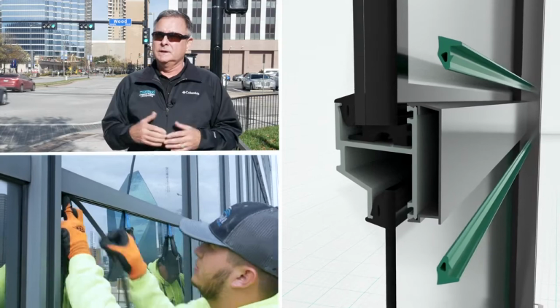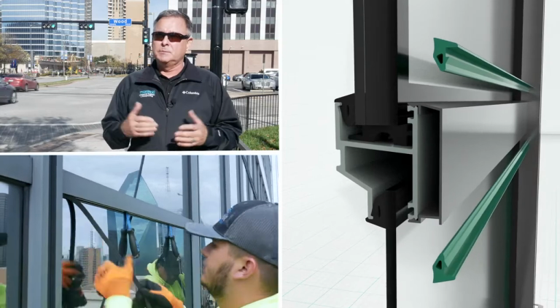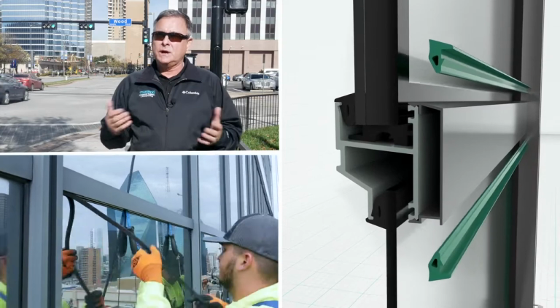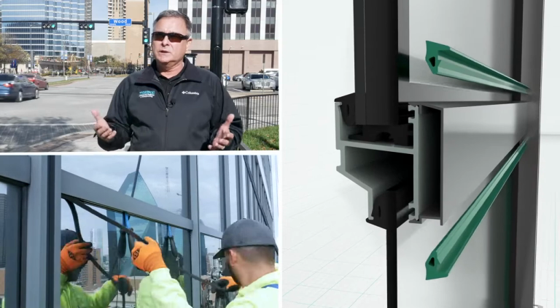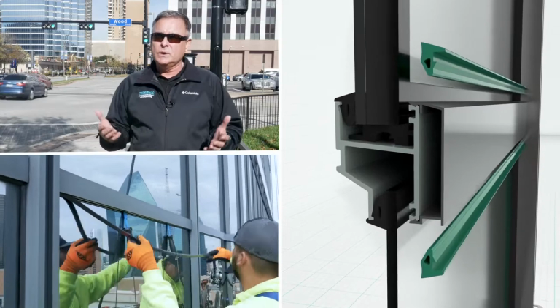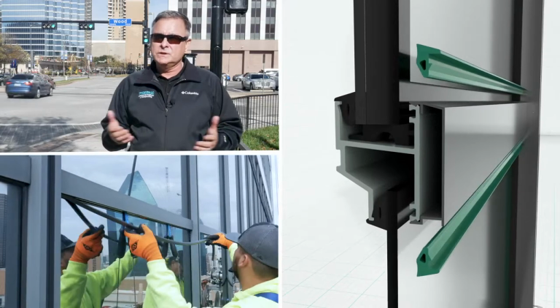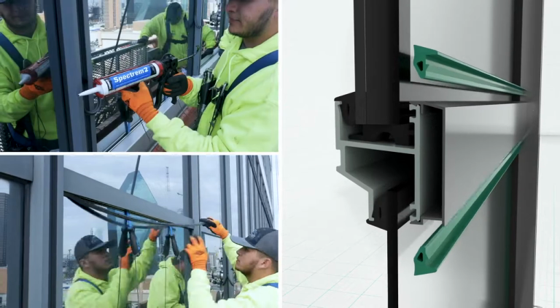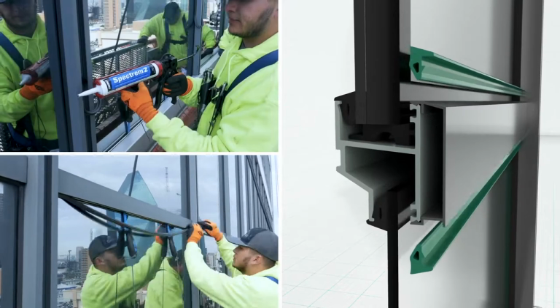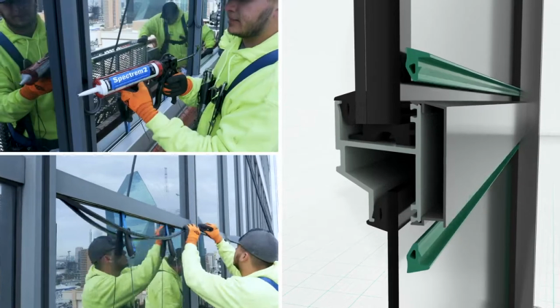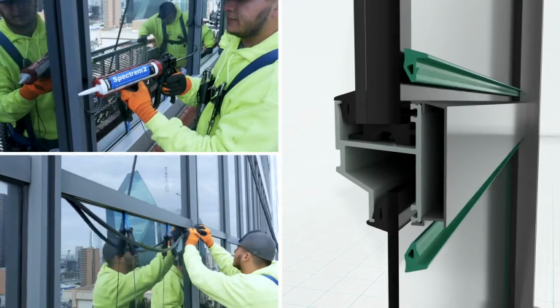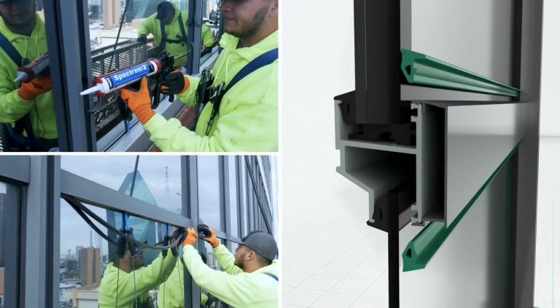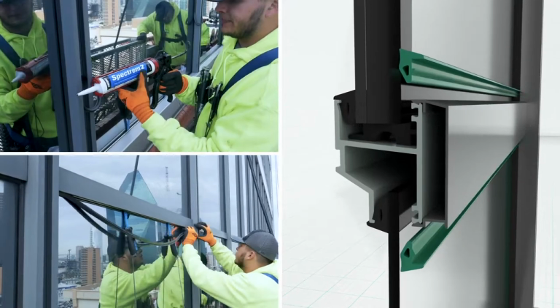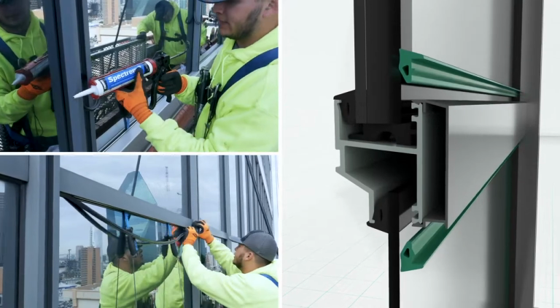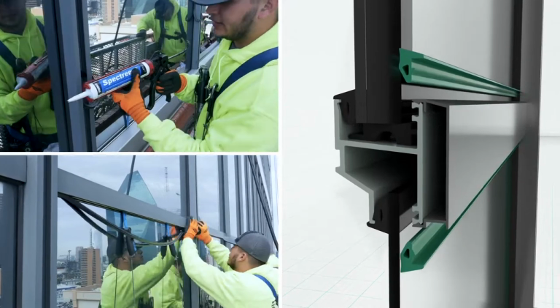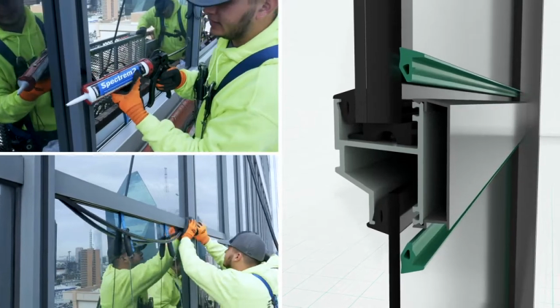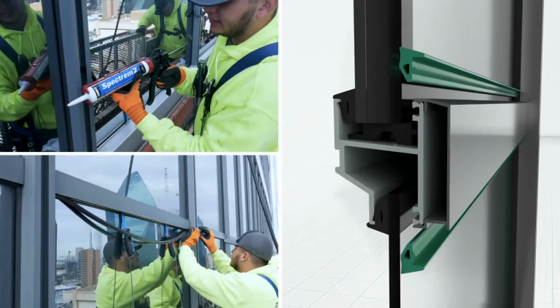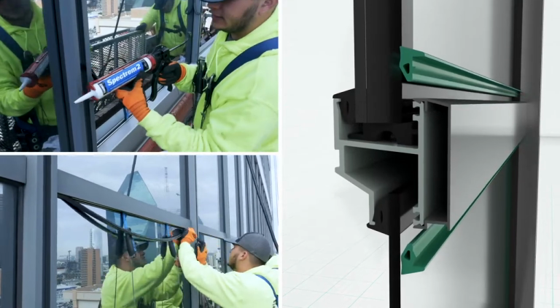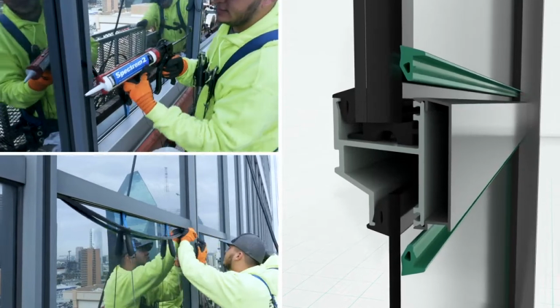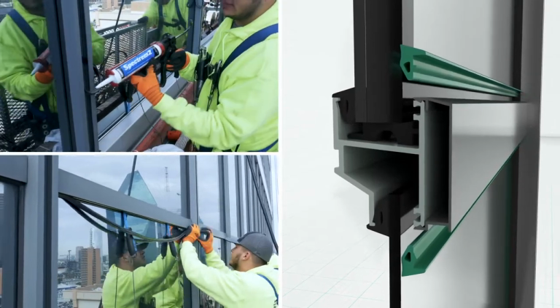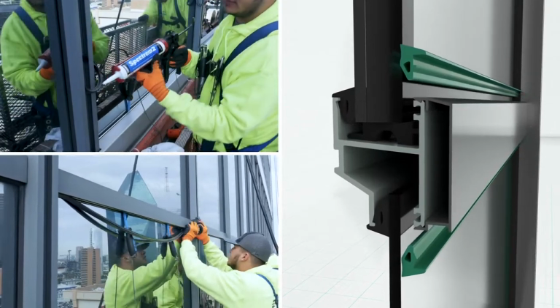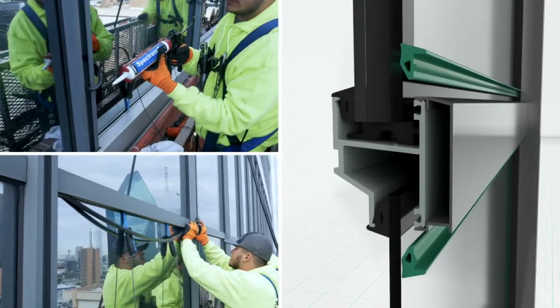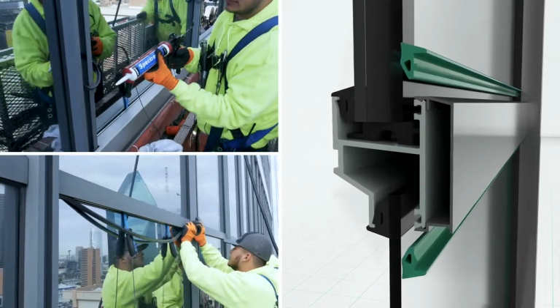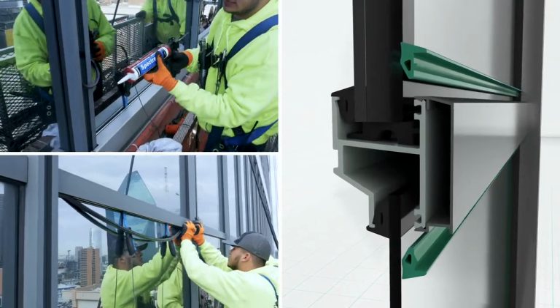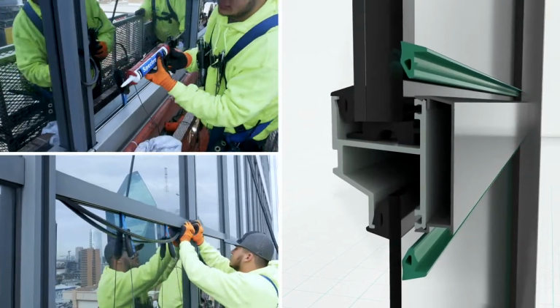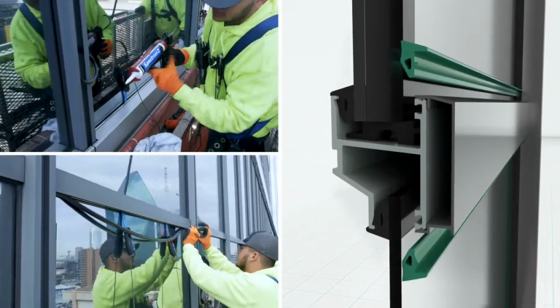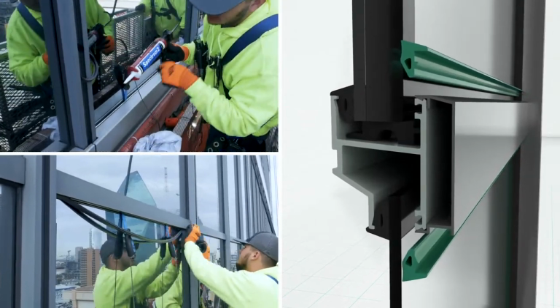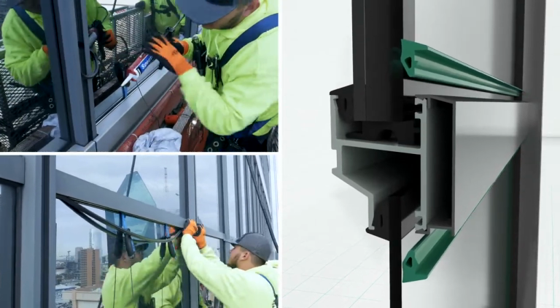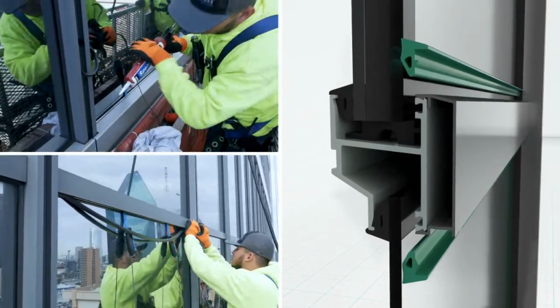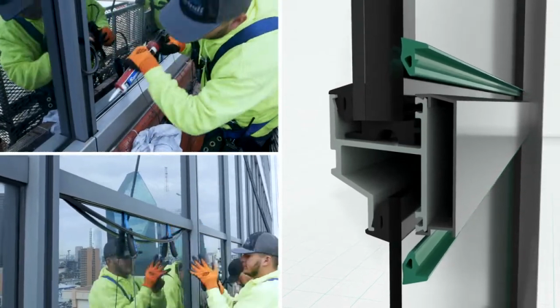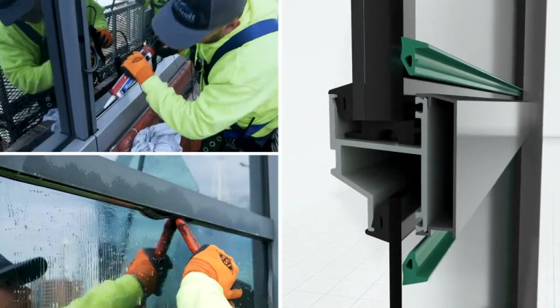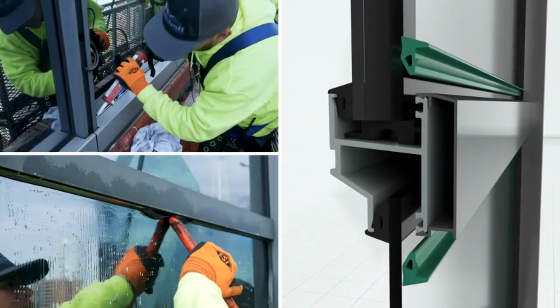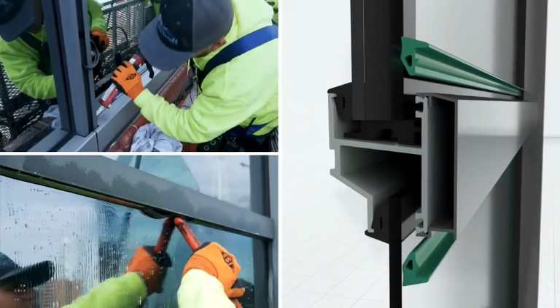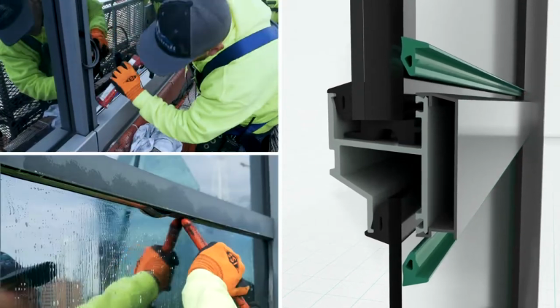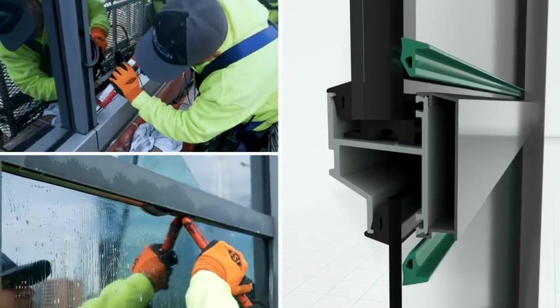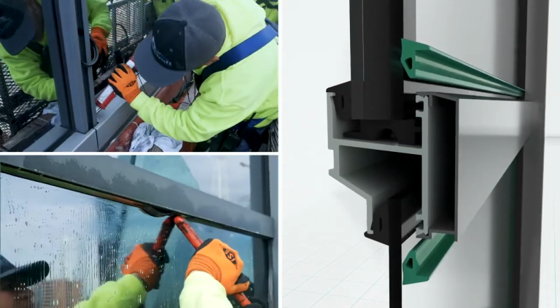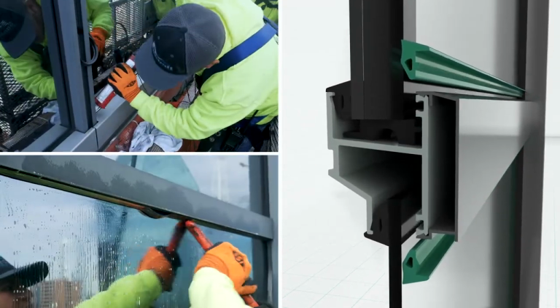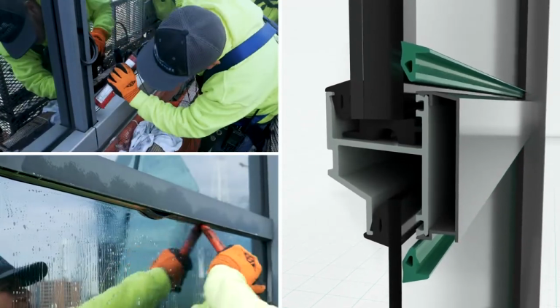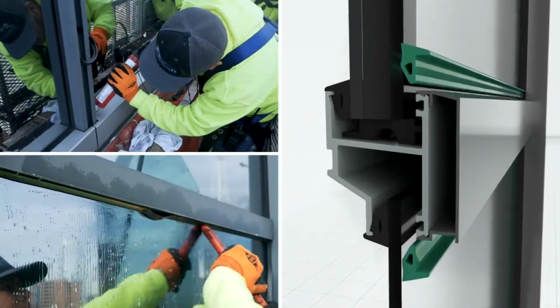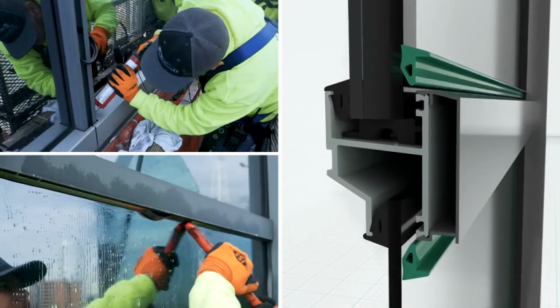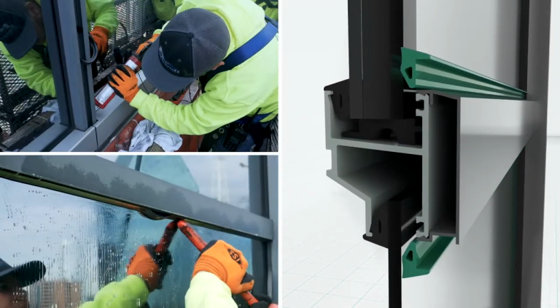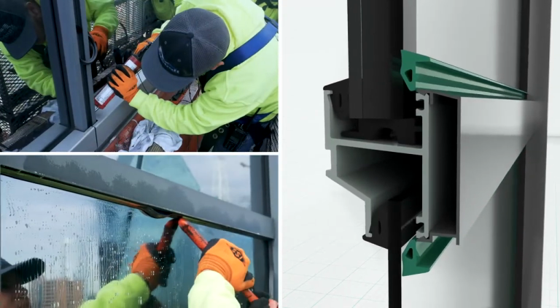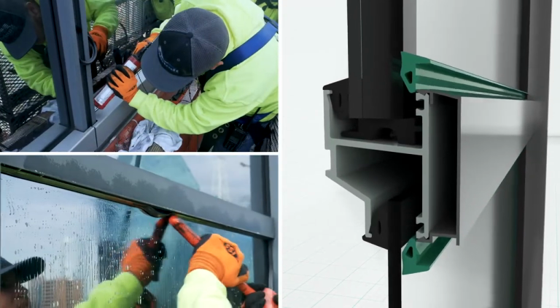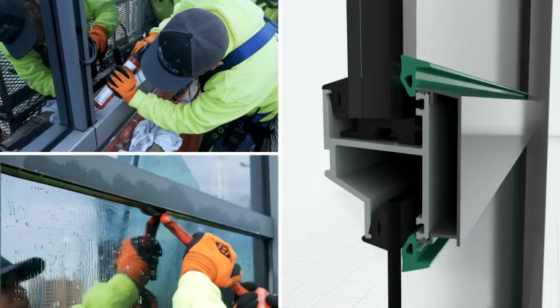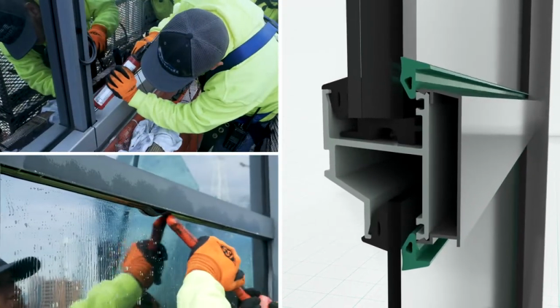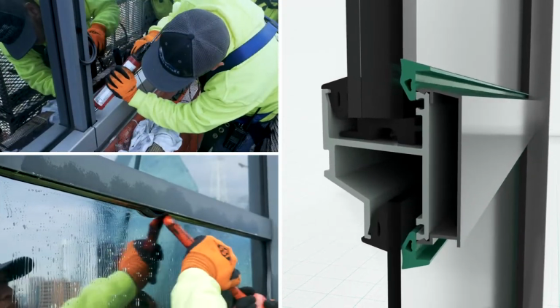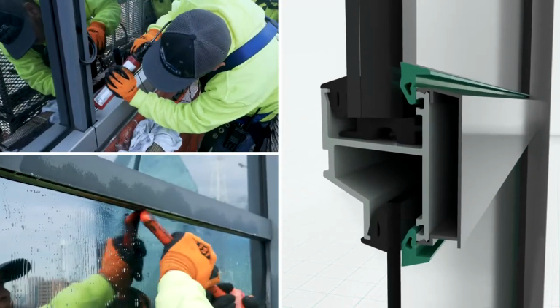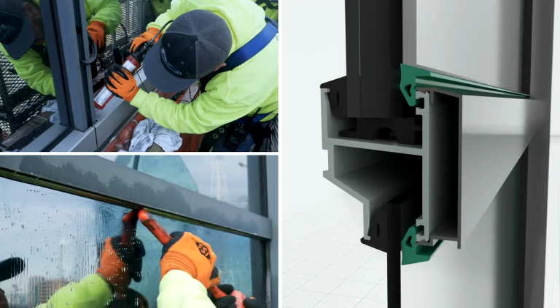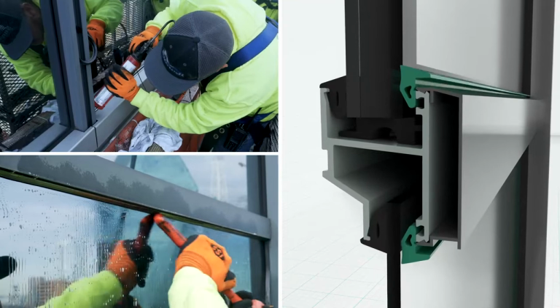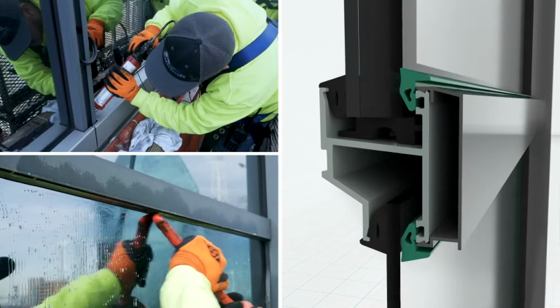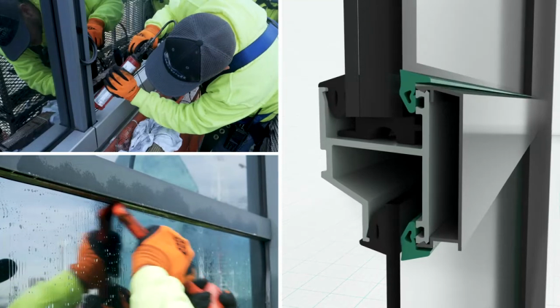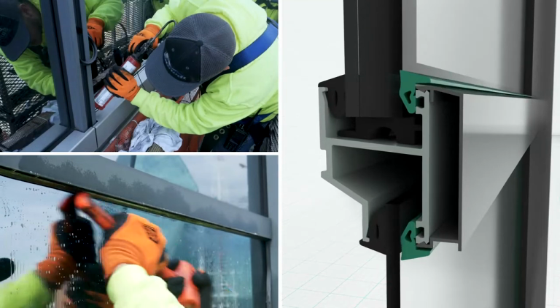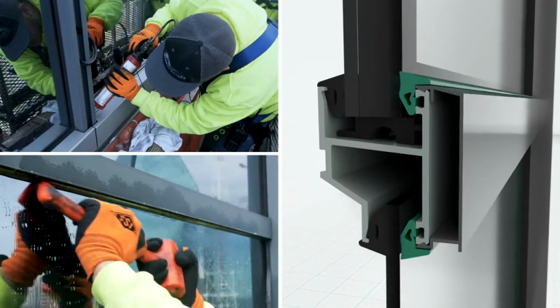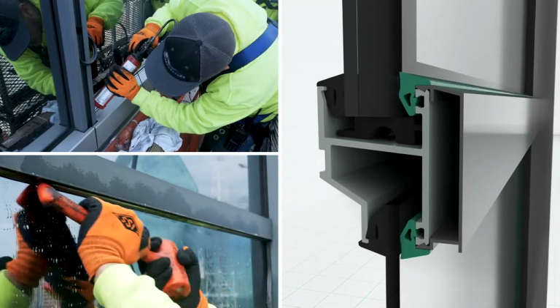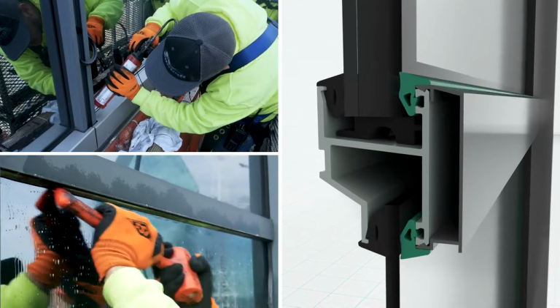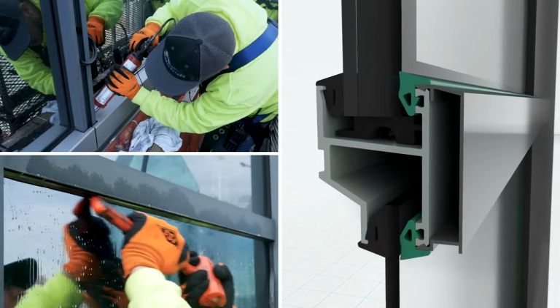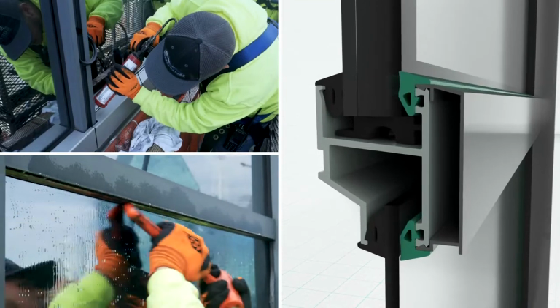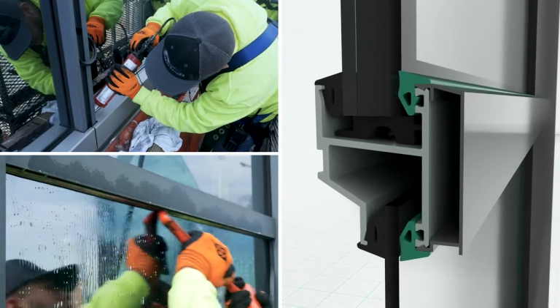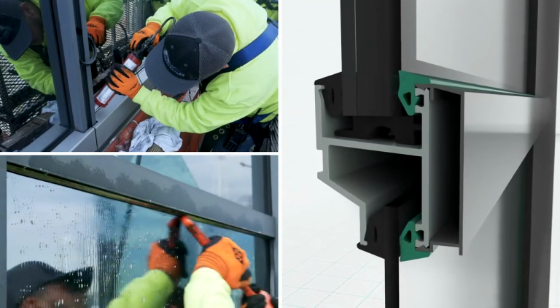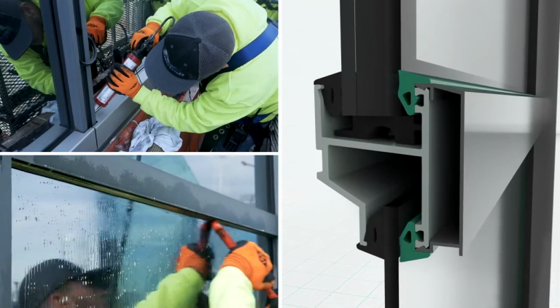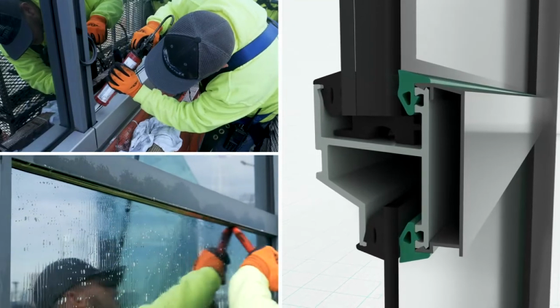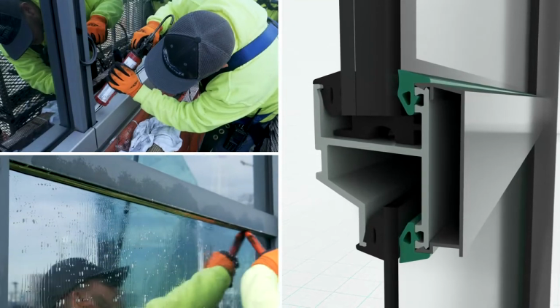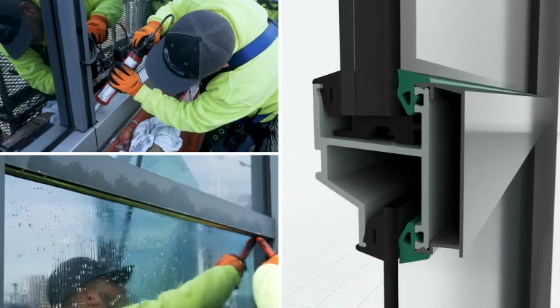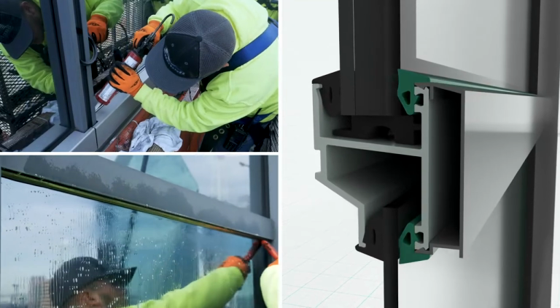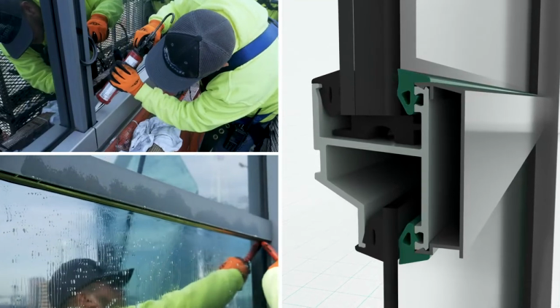The poly wedge is very unique in that it has some angularity to it, but it is a dense profile that can be inserted once the old gasket is removed.